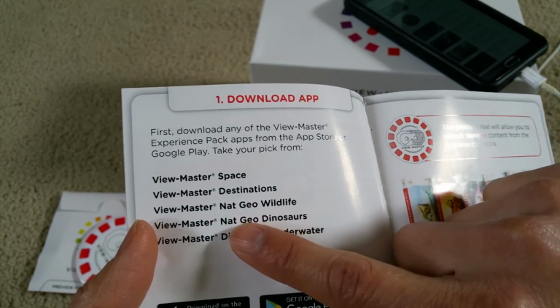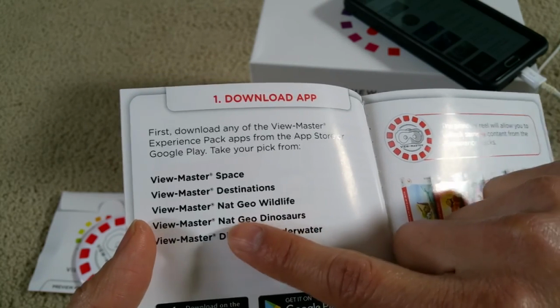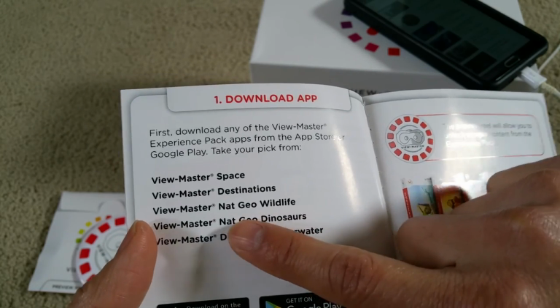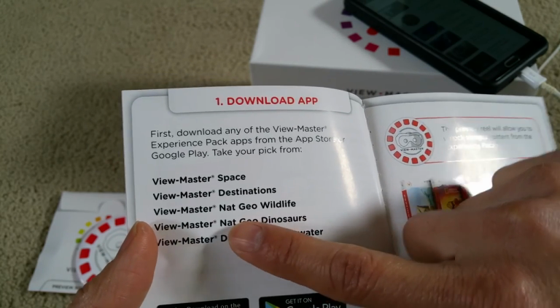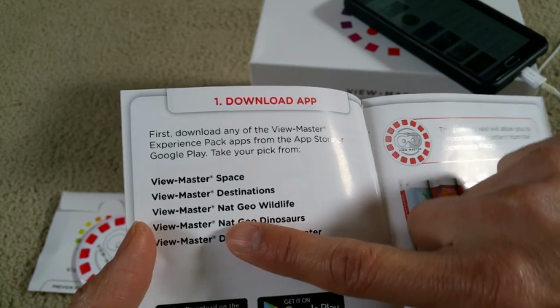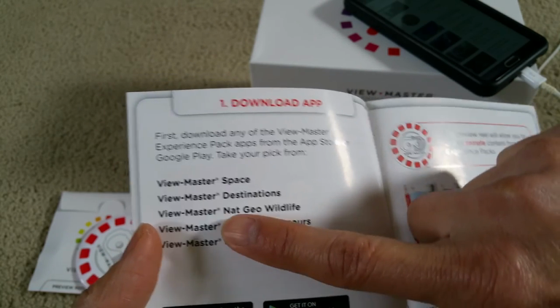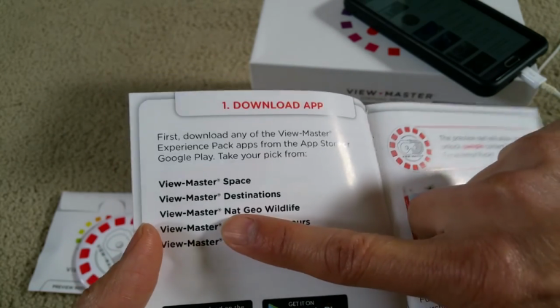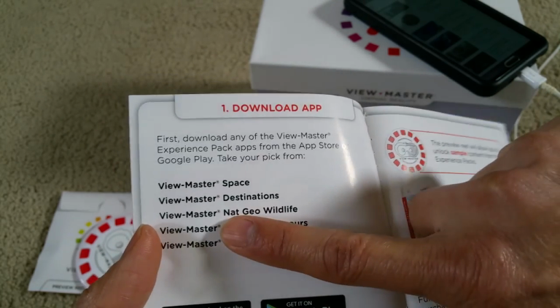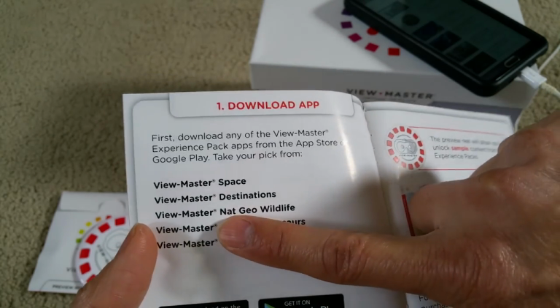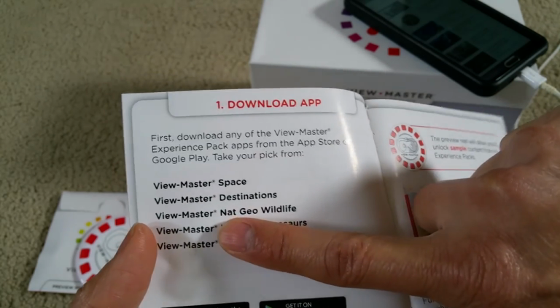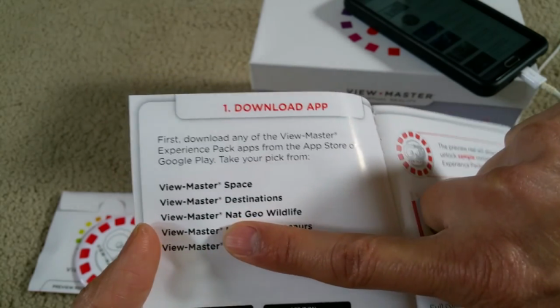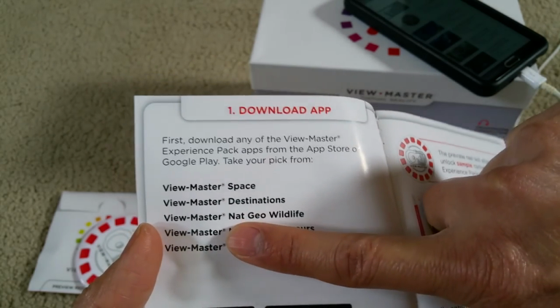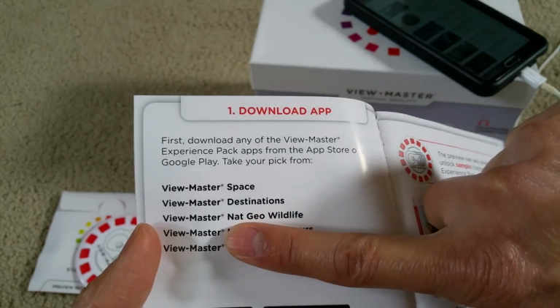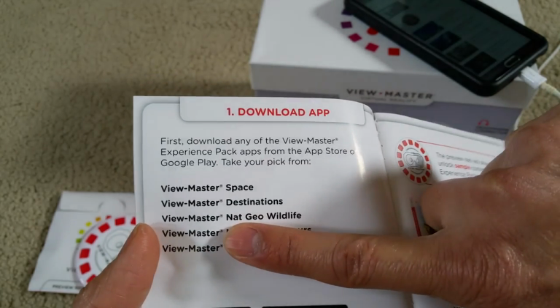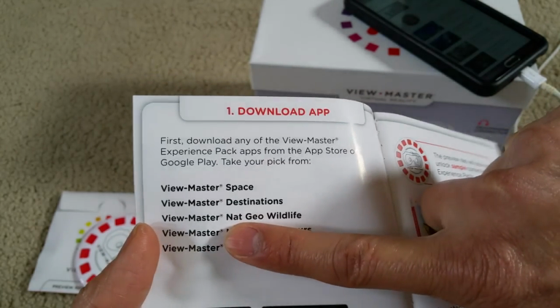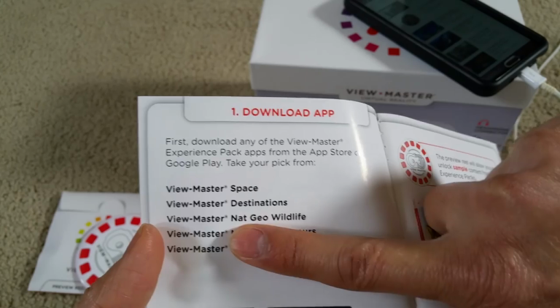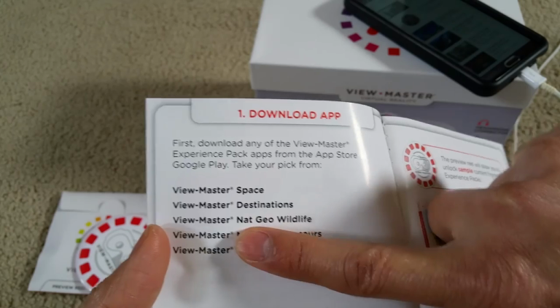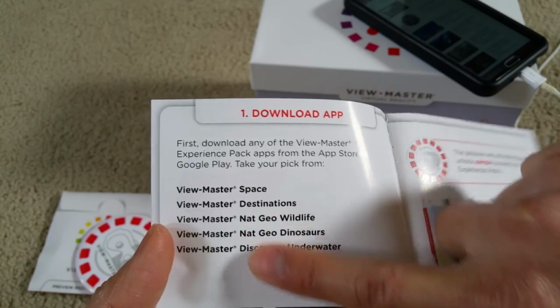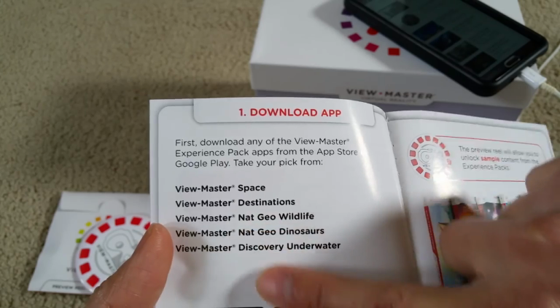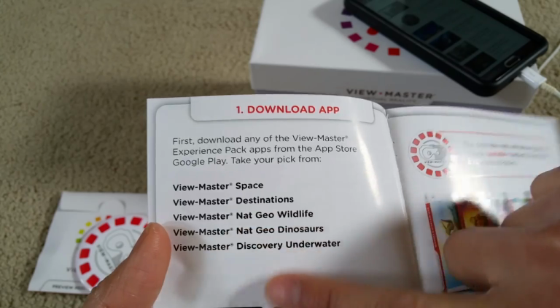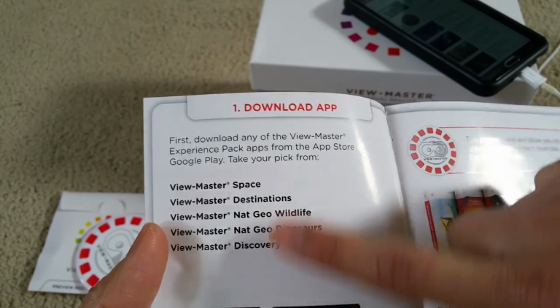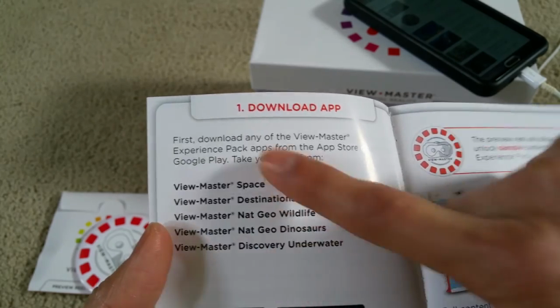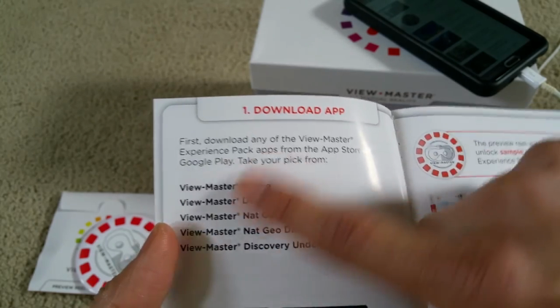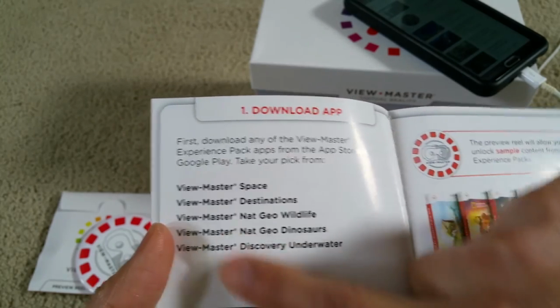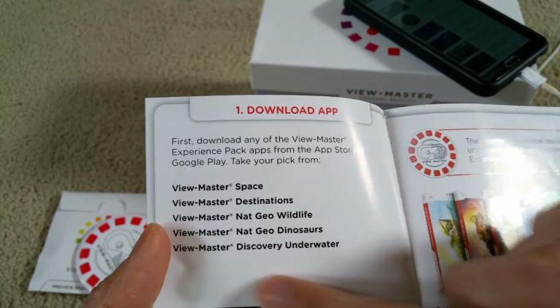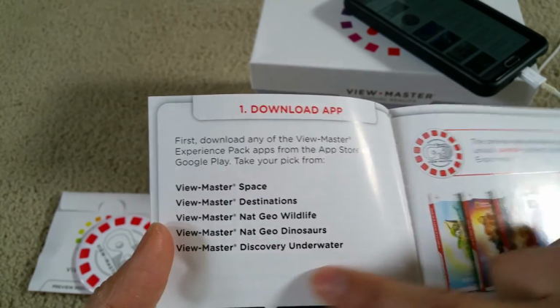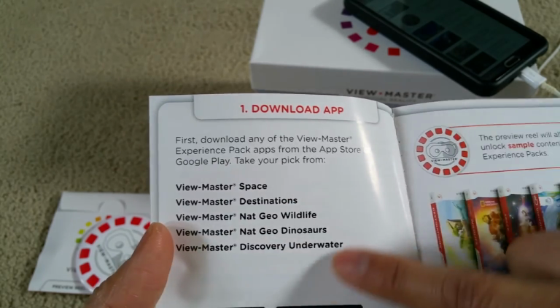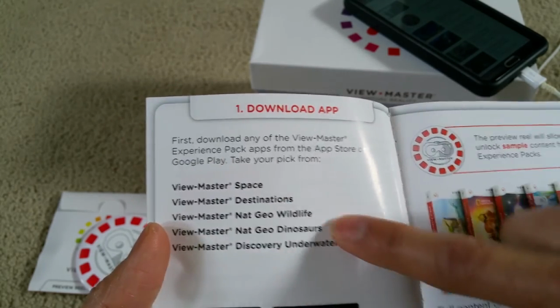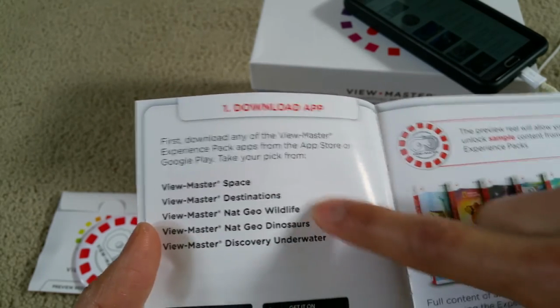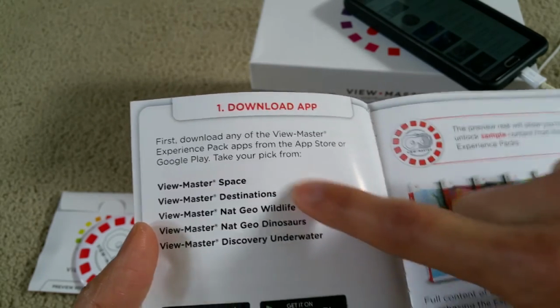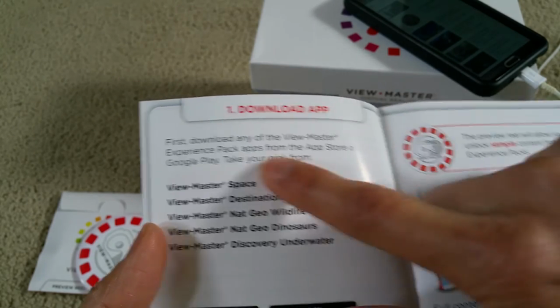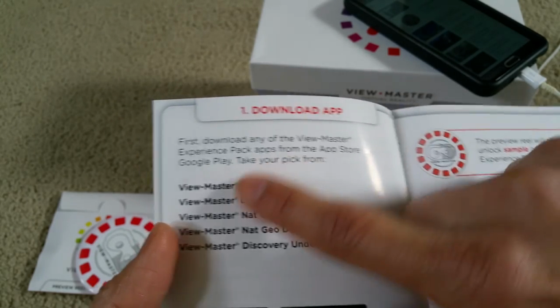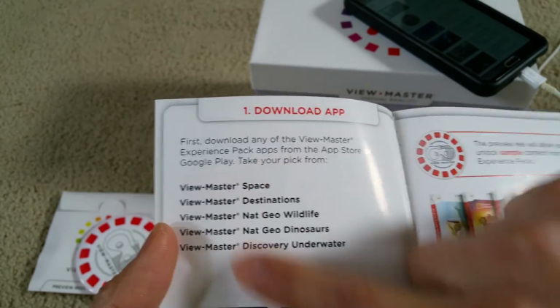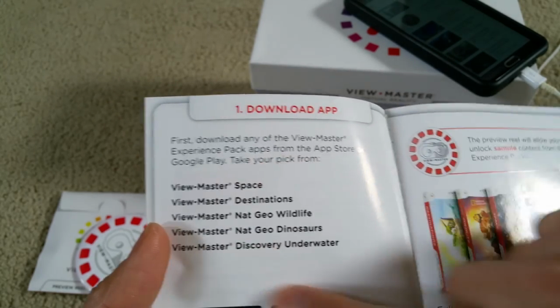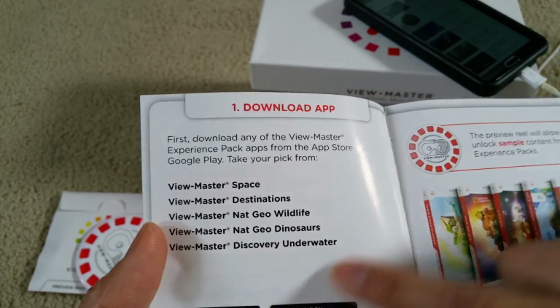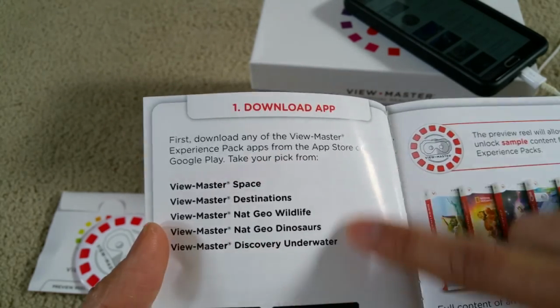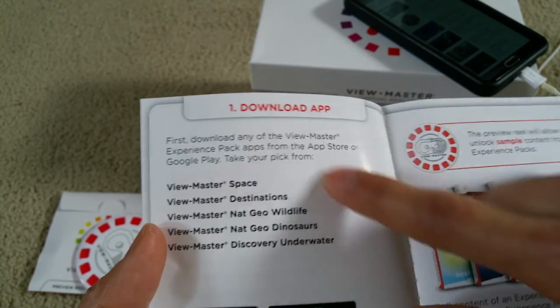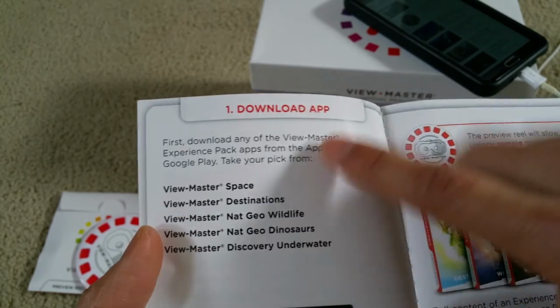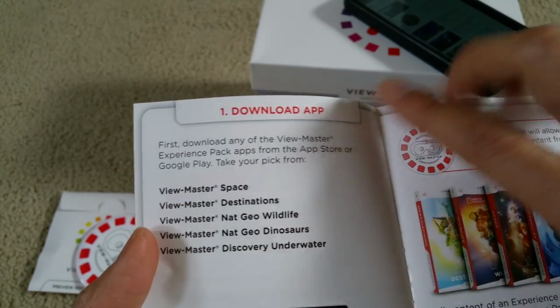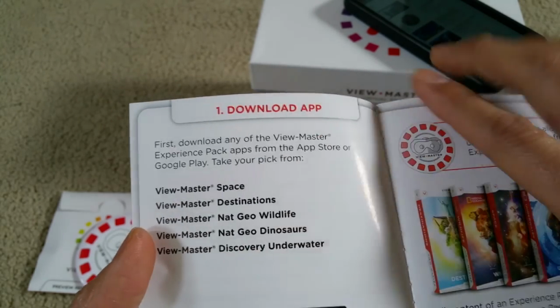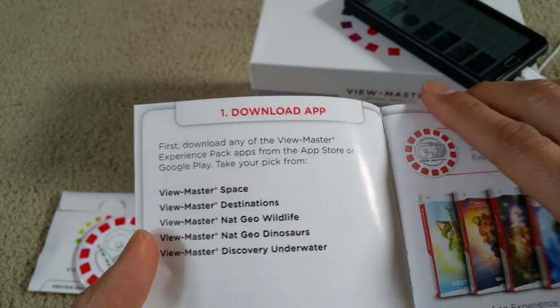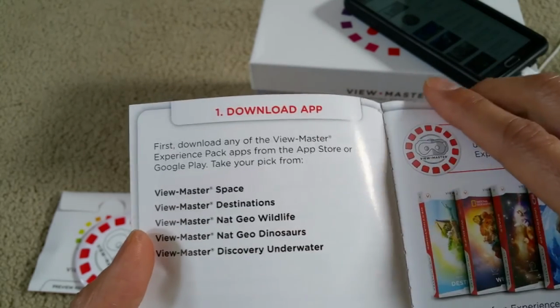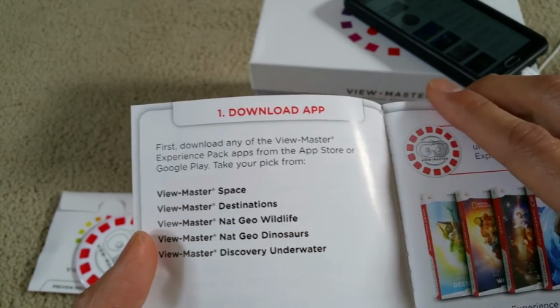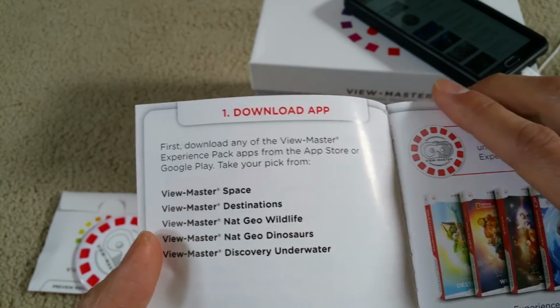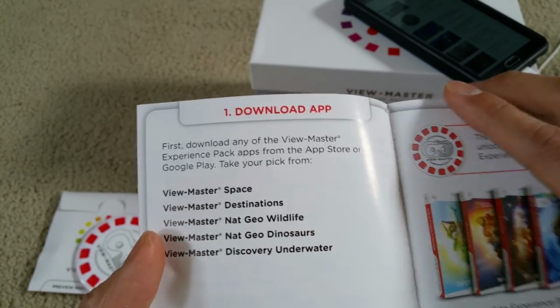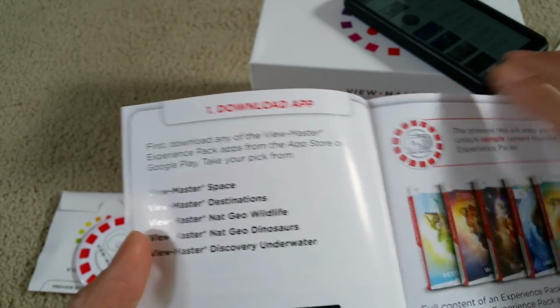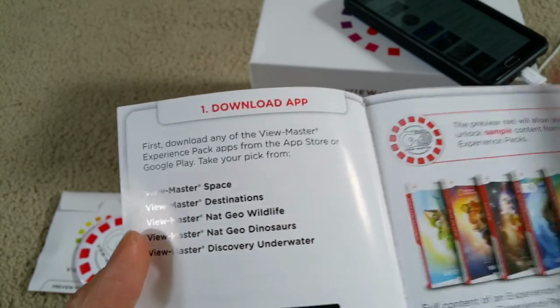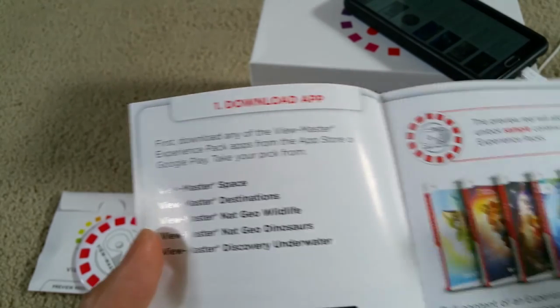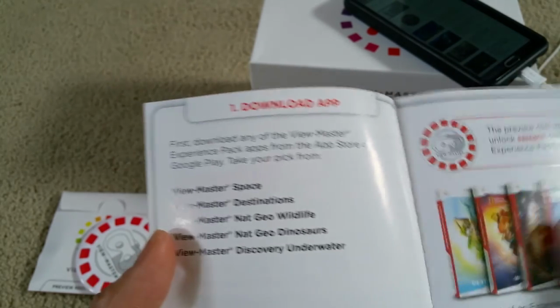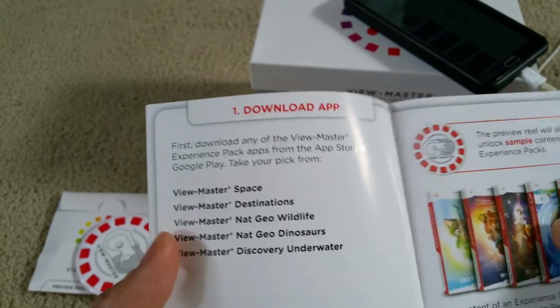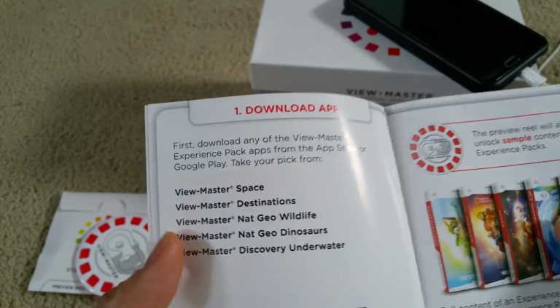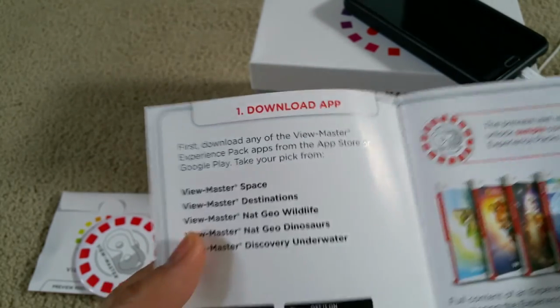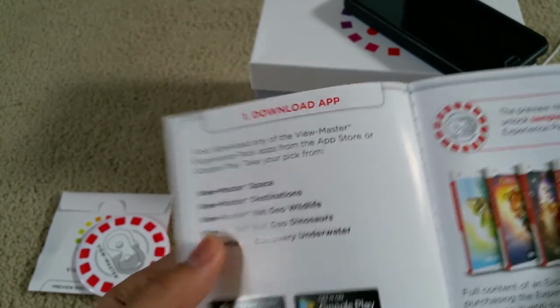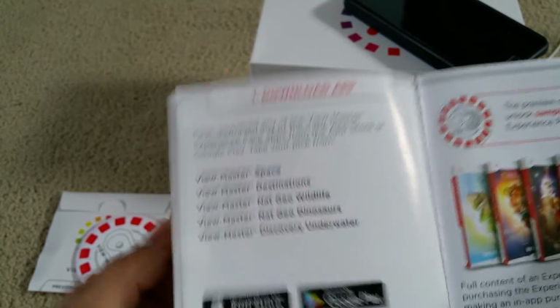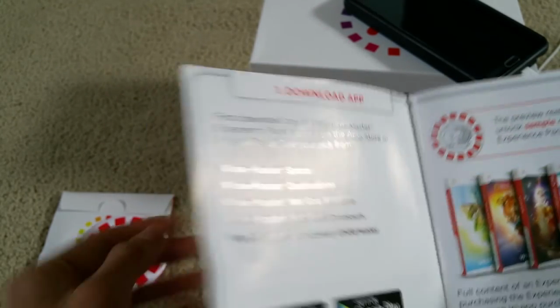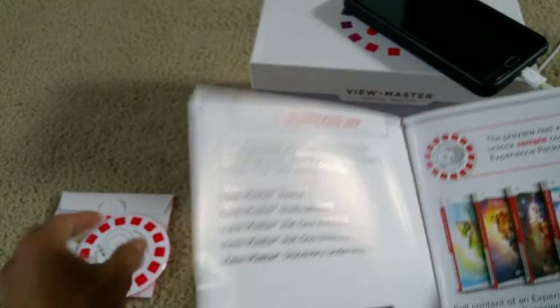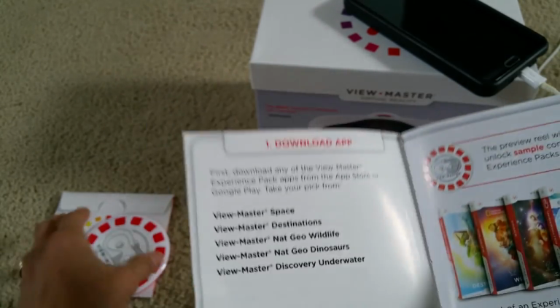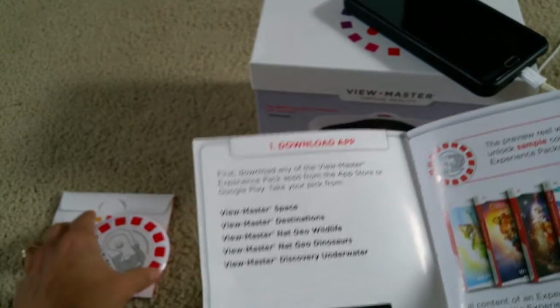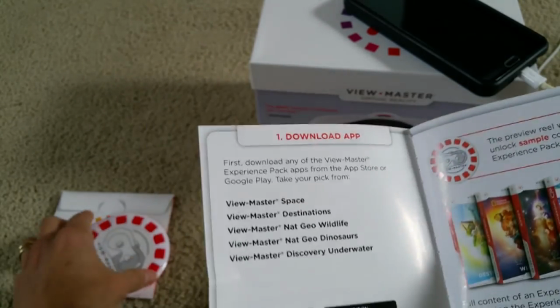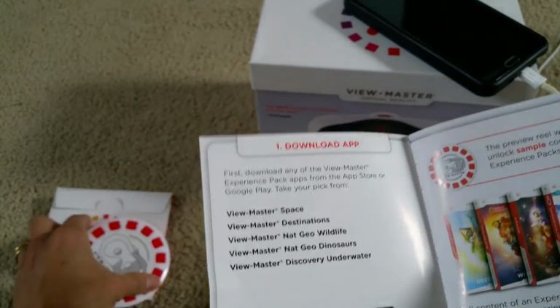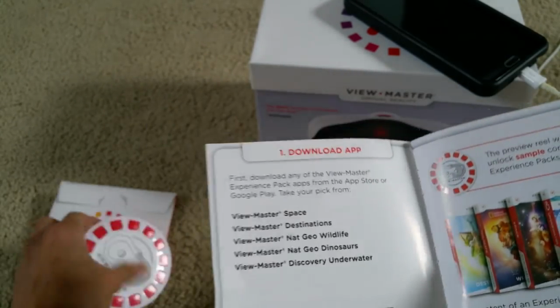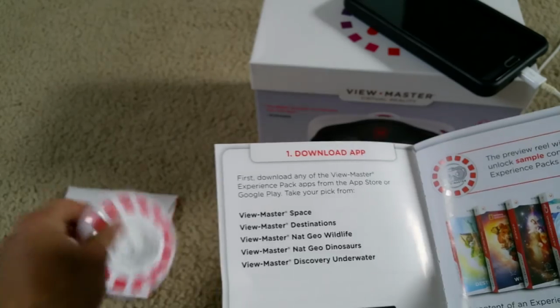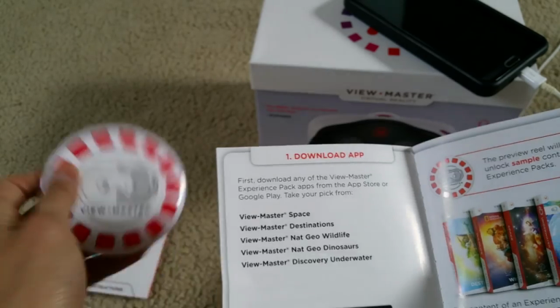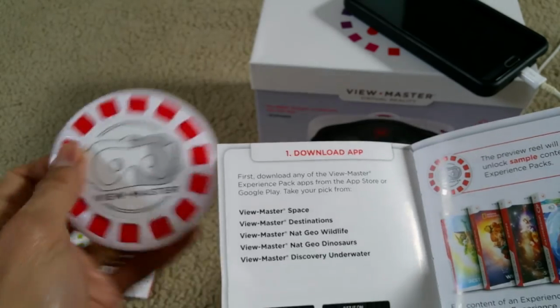The VR Starter Pack comes with only two or three sample reels, but this Deluxe one comes with five sample reels.